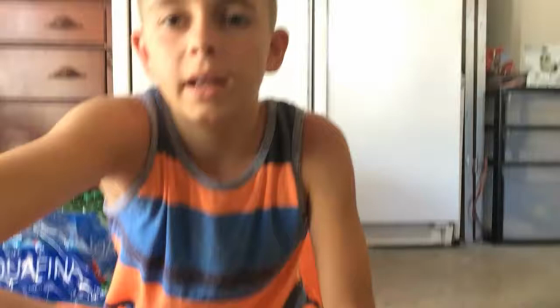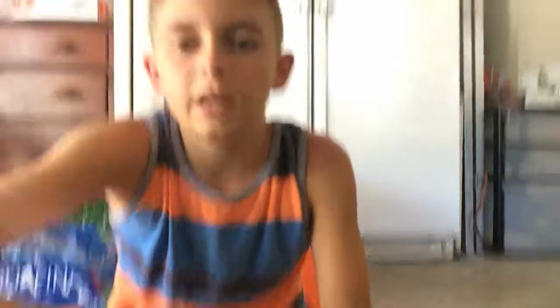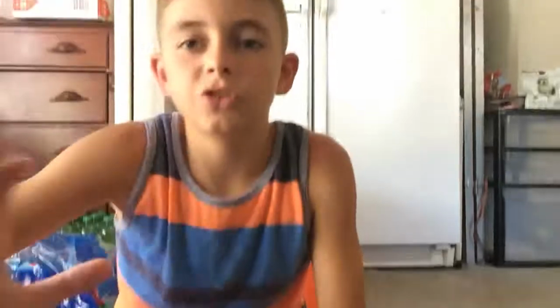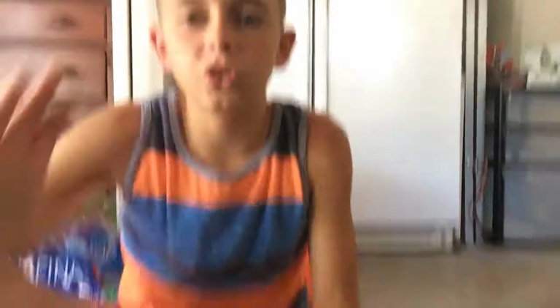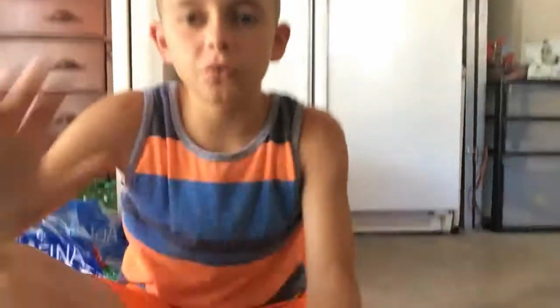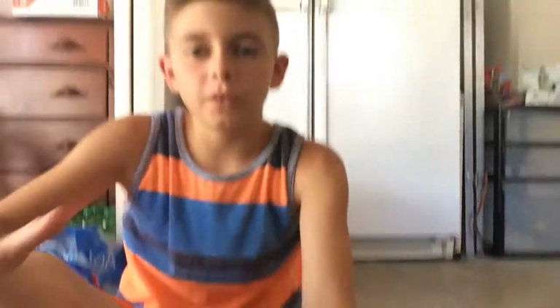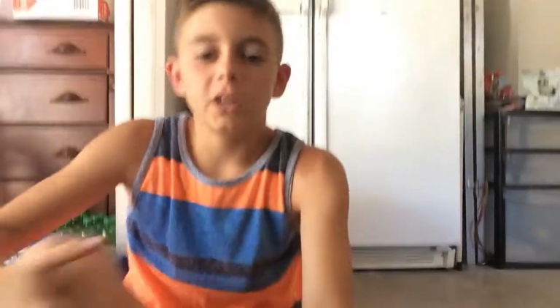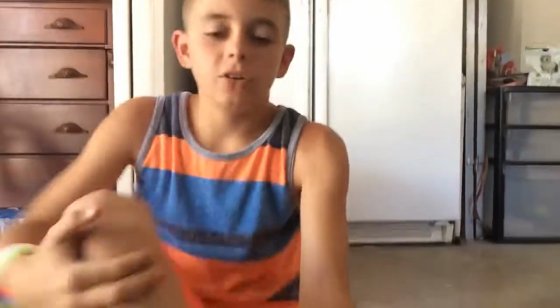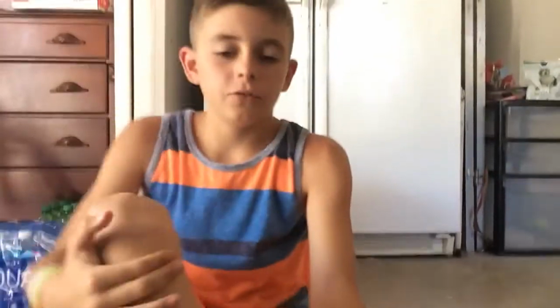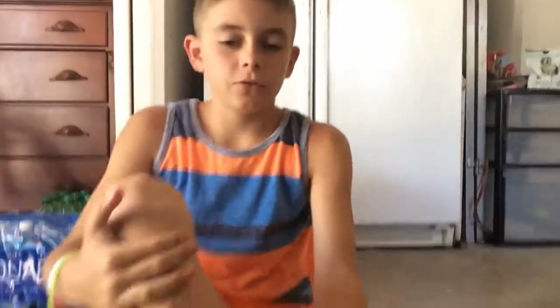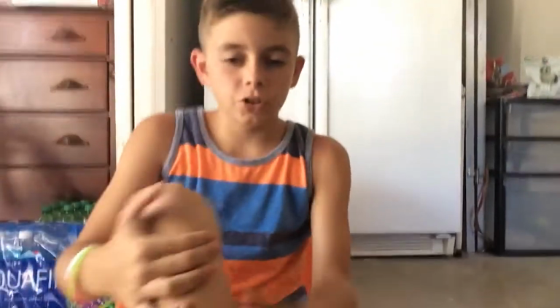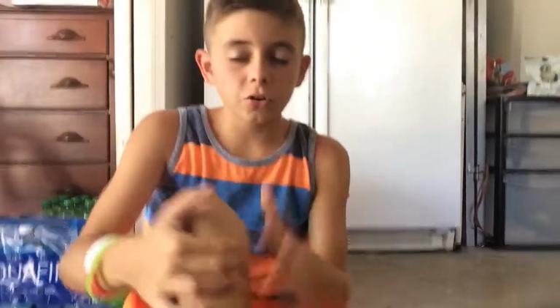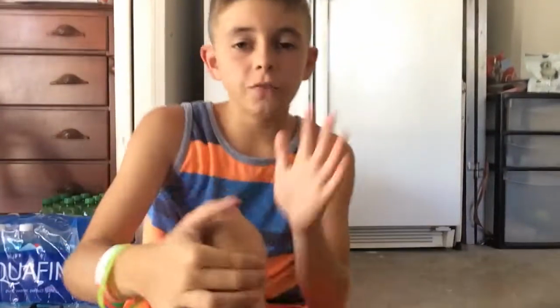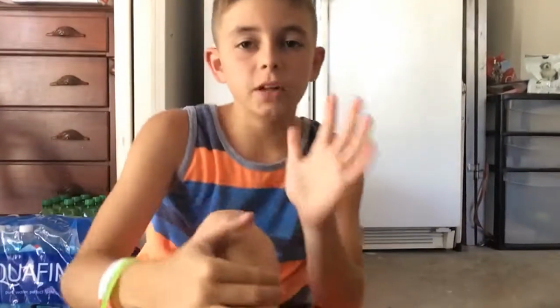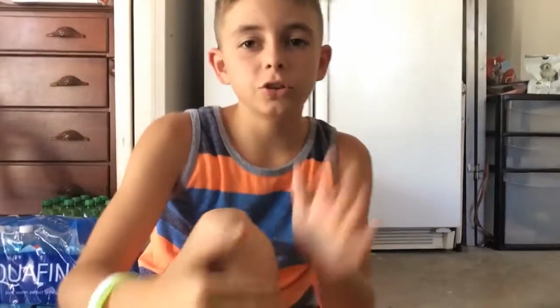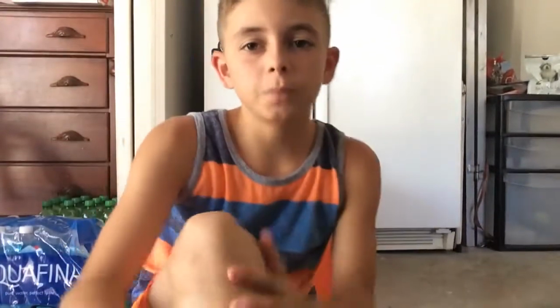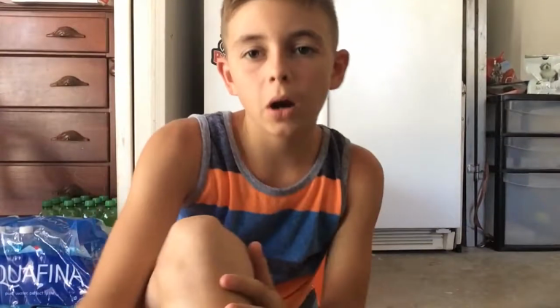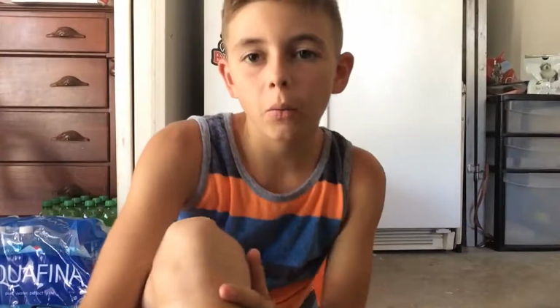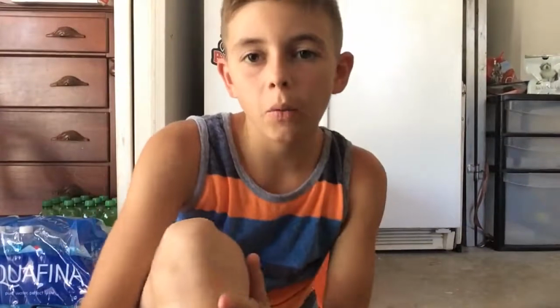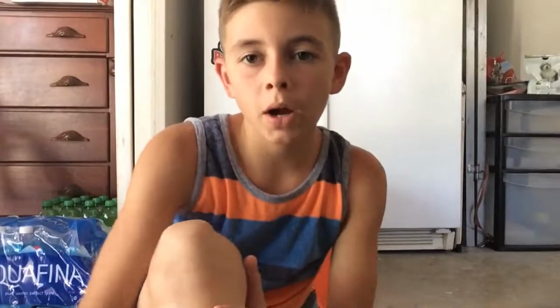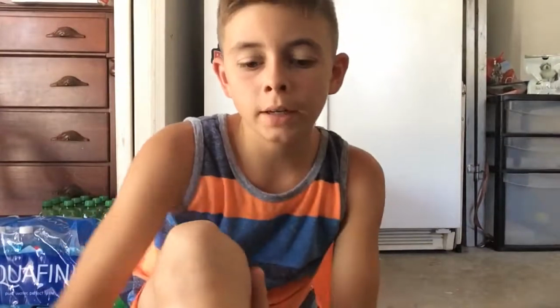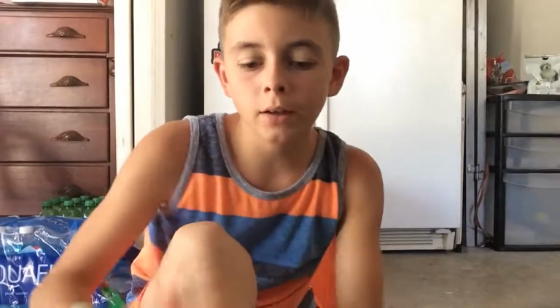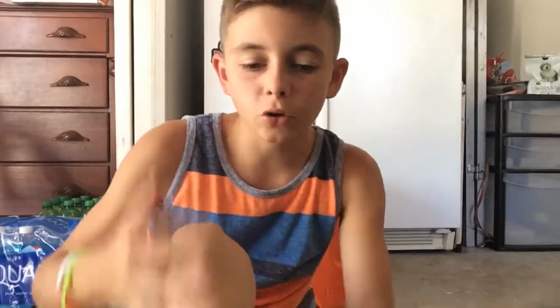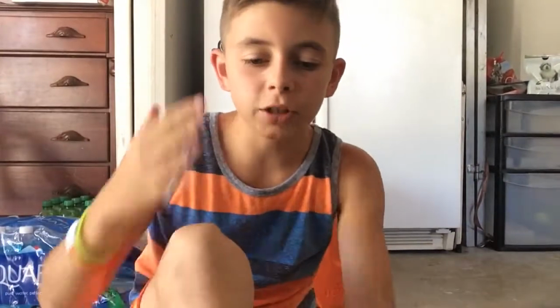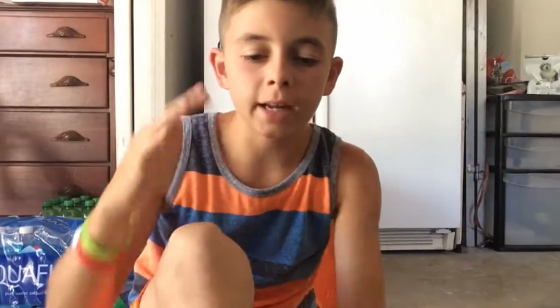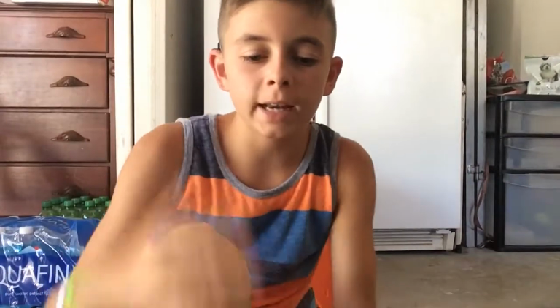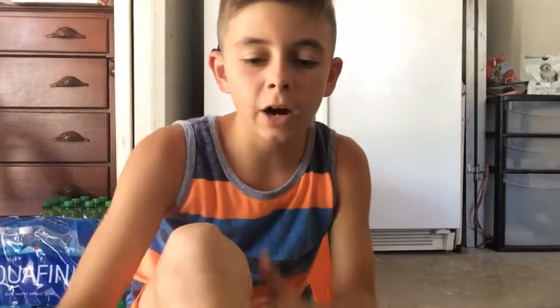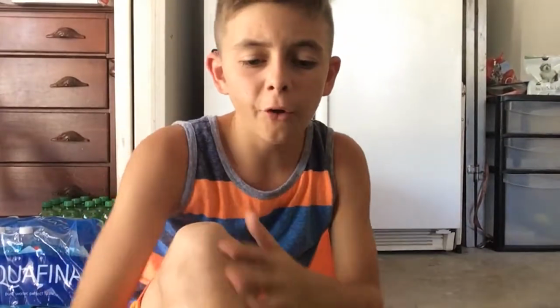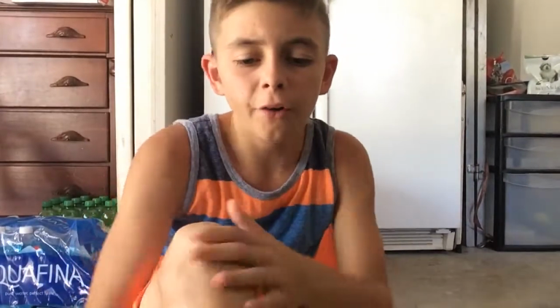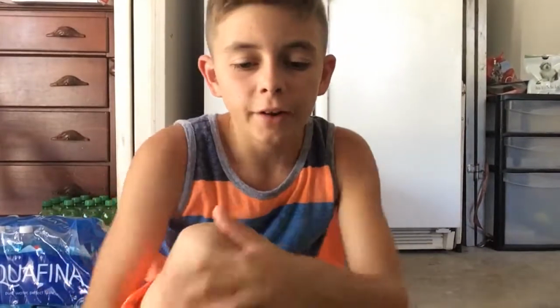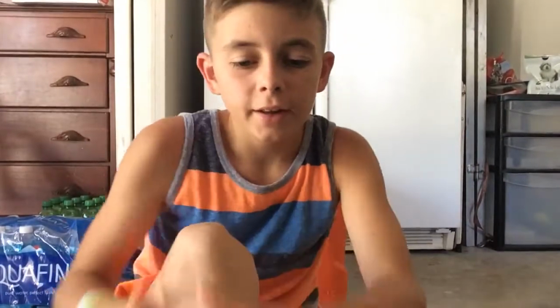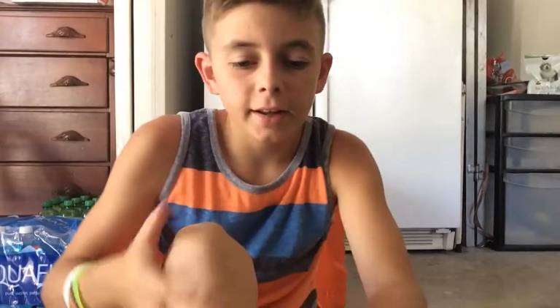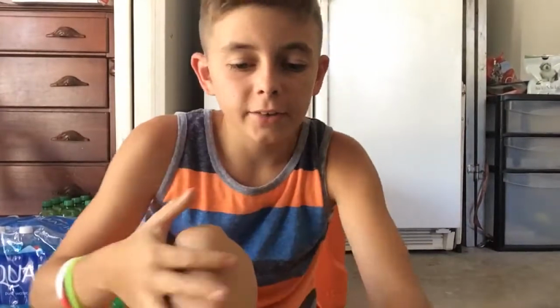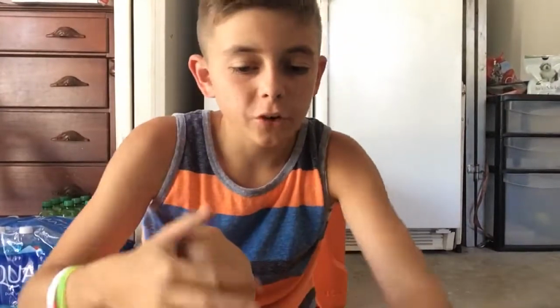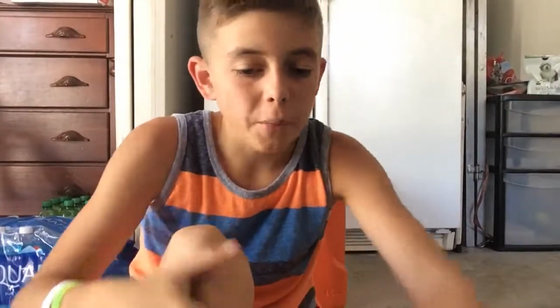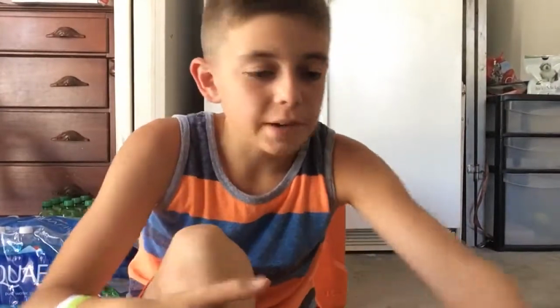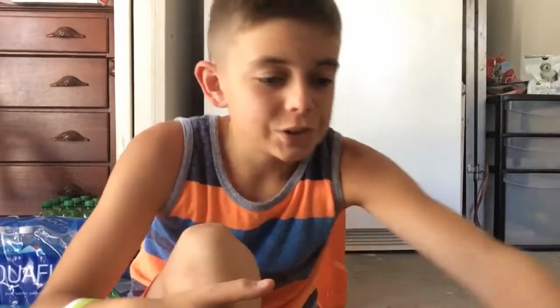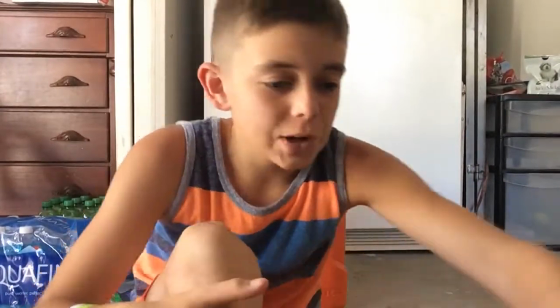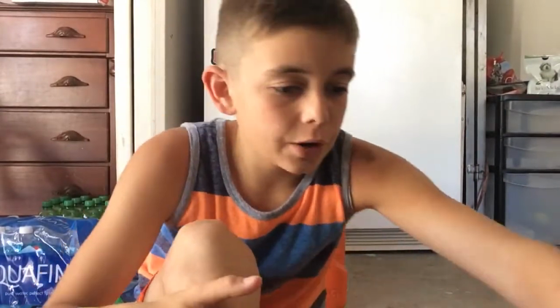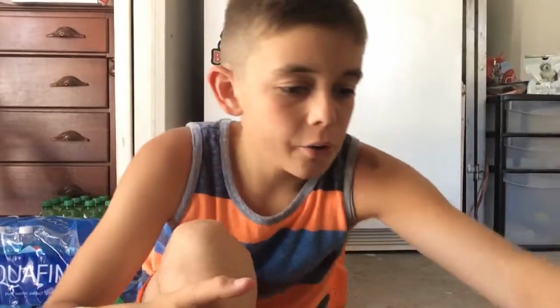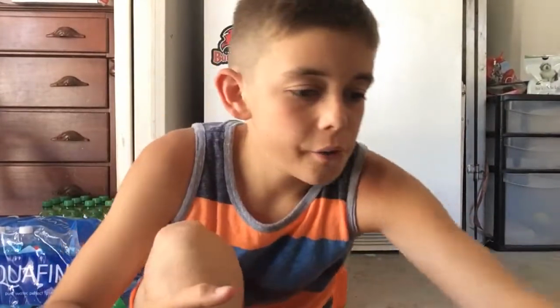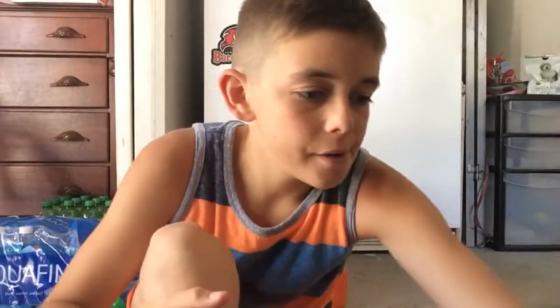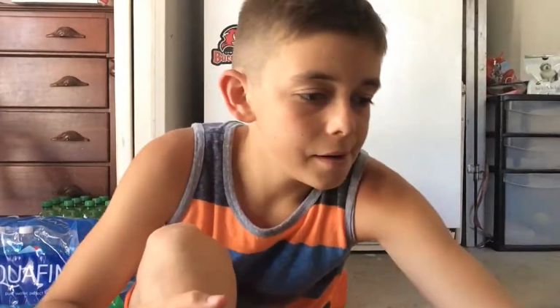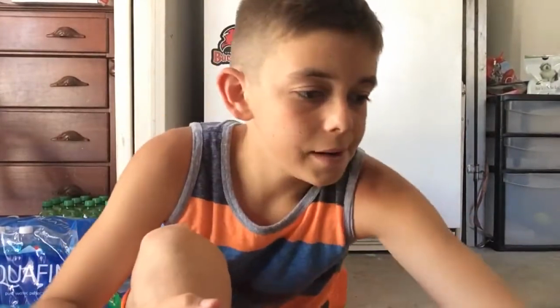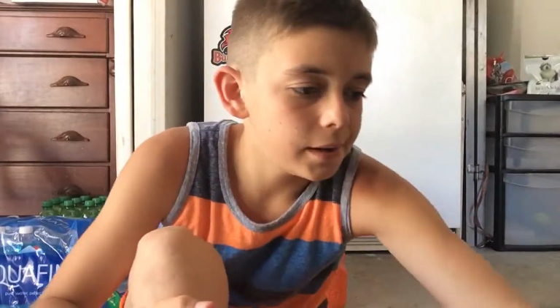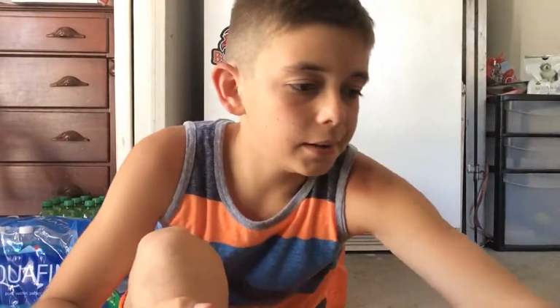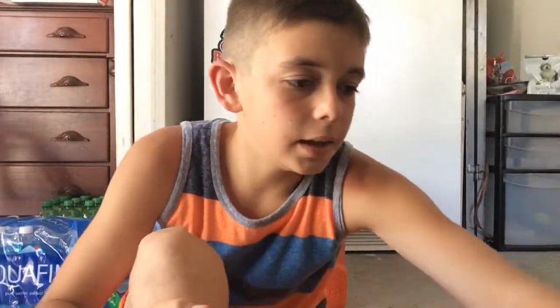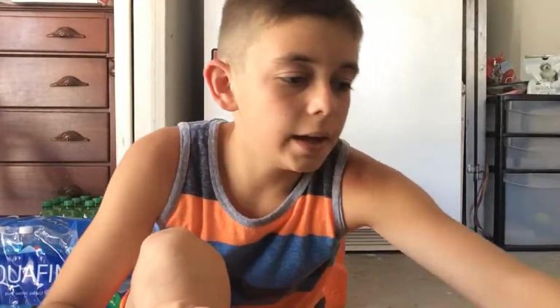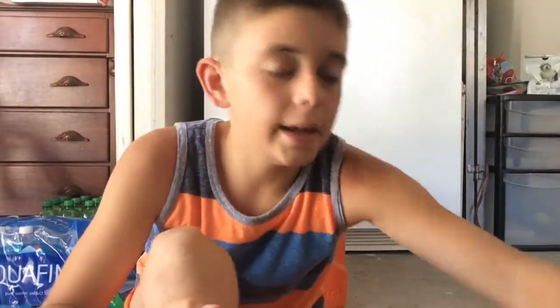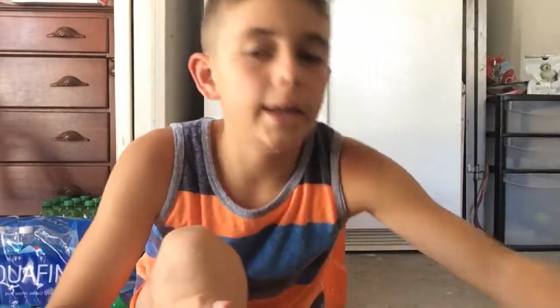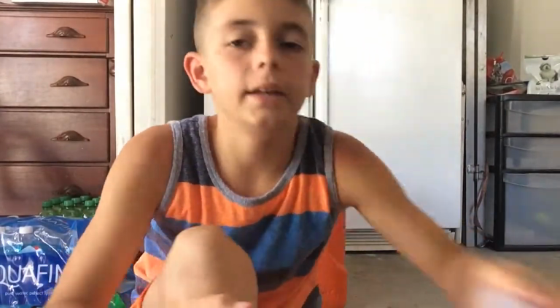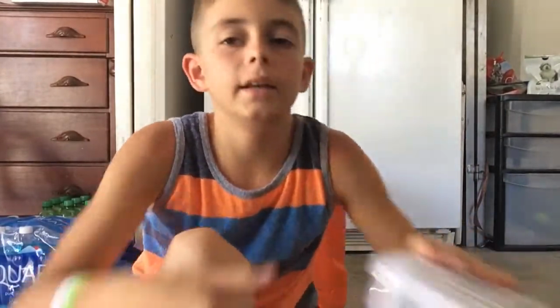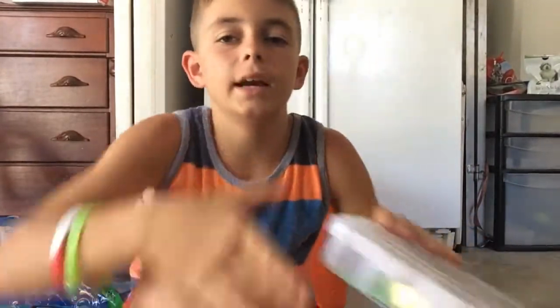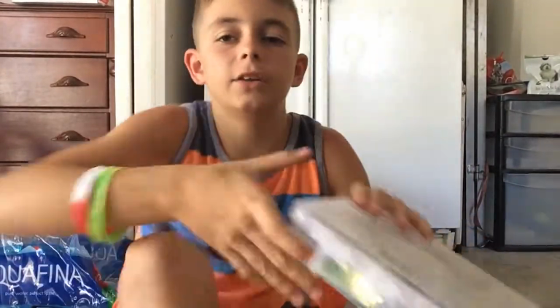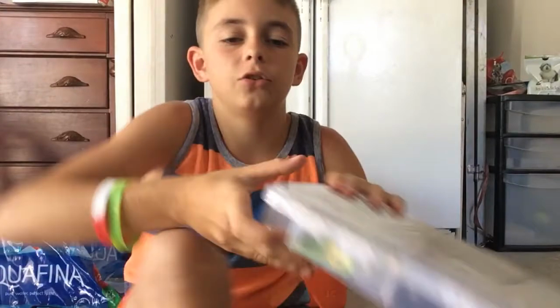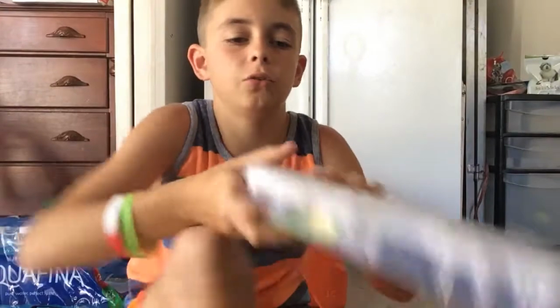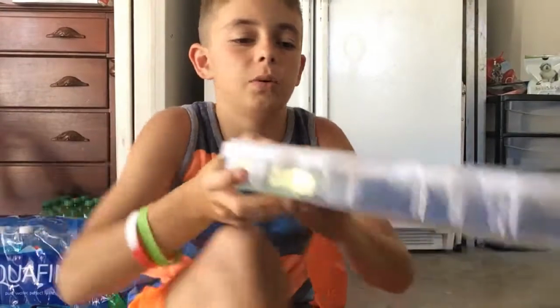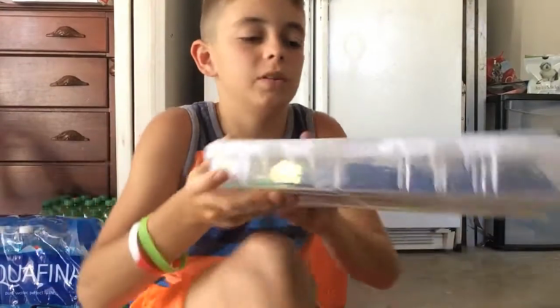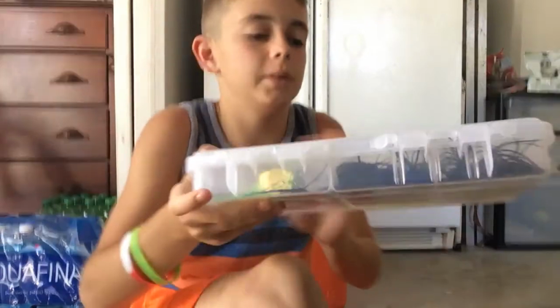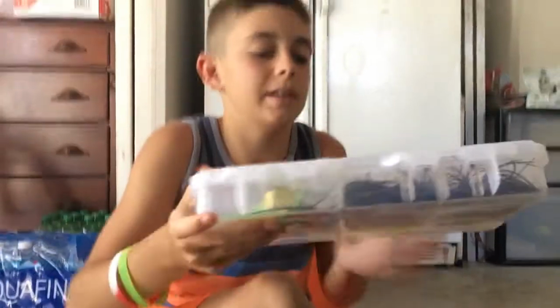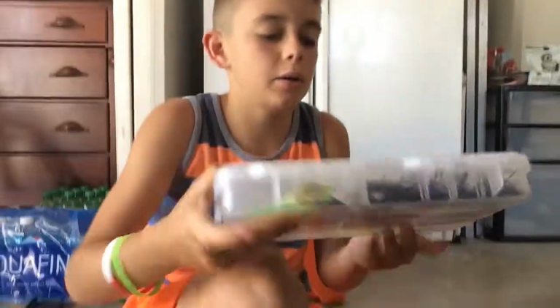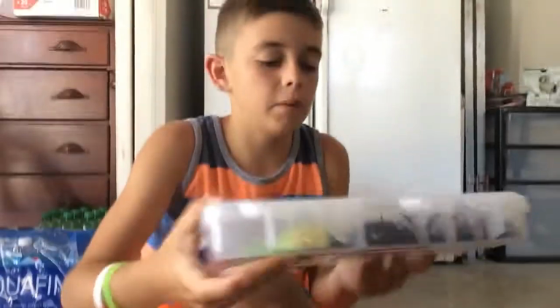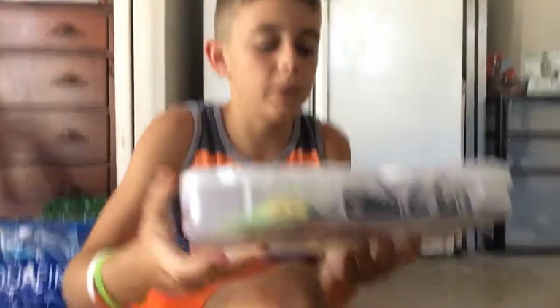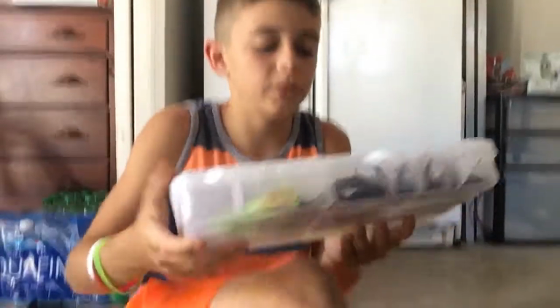Hey guys, just finished part 1 — go check it out, it's on my channel. And yeah, this is what's in my tackle box.